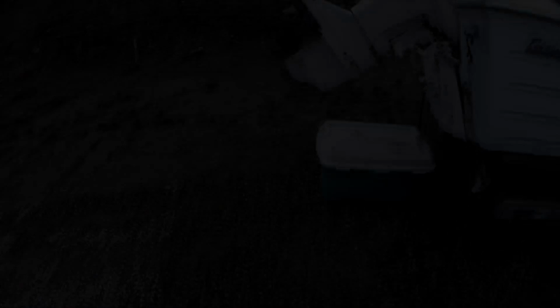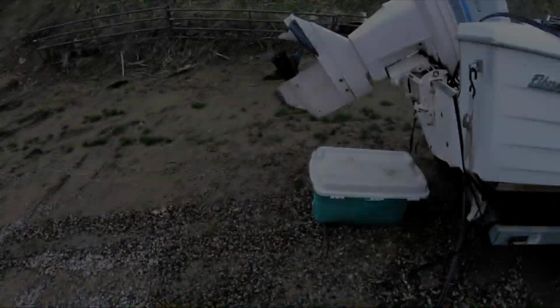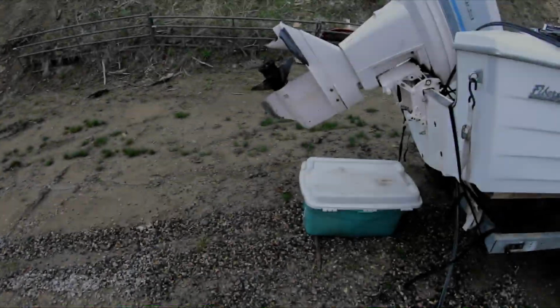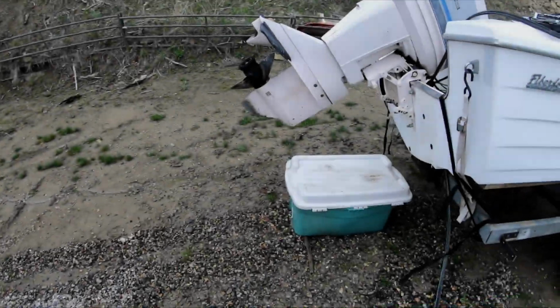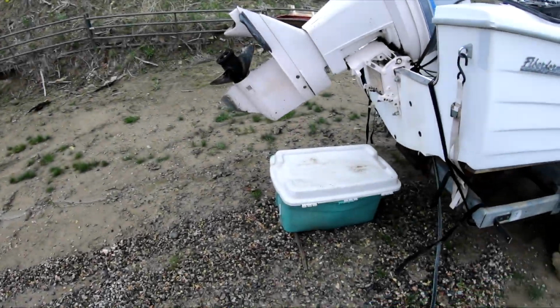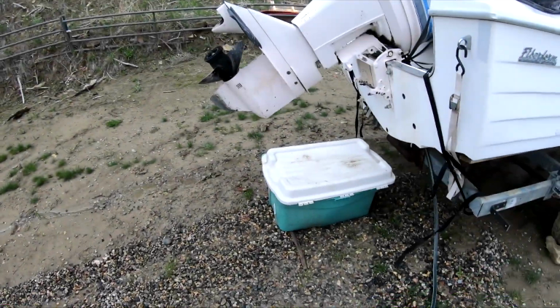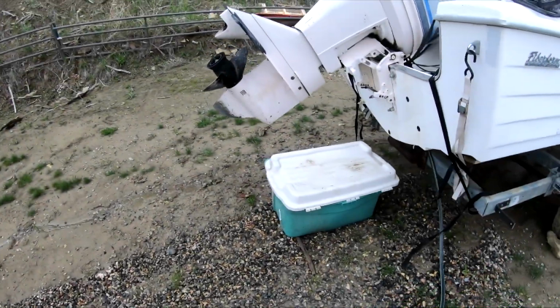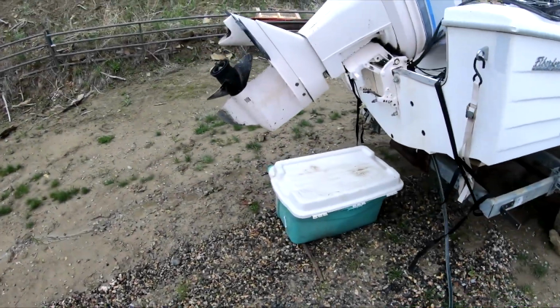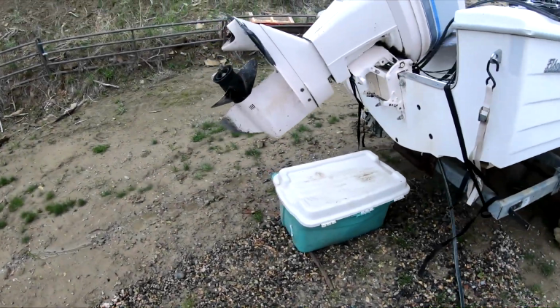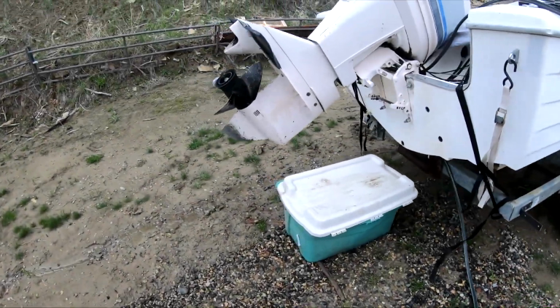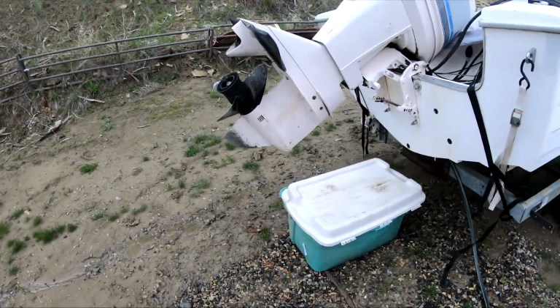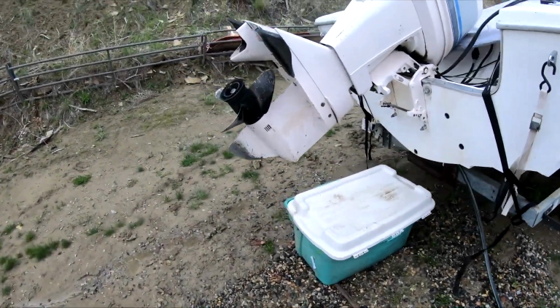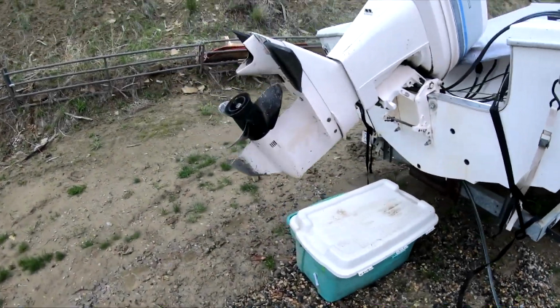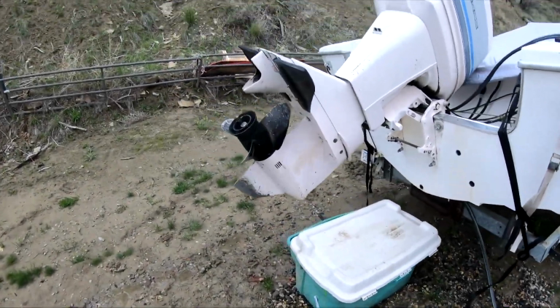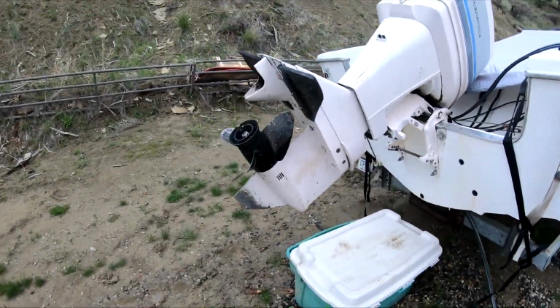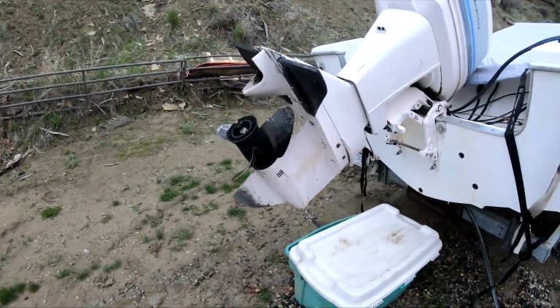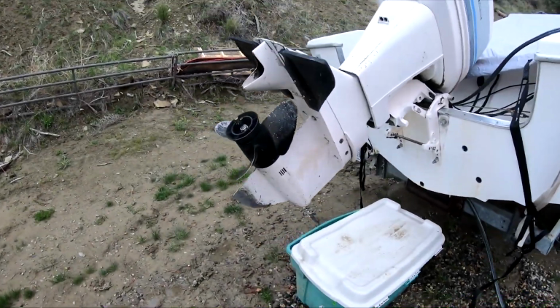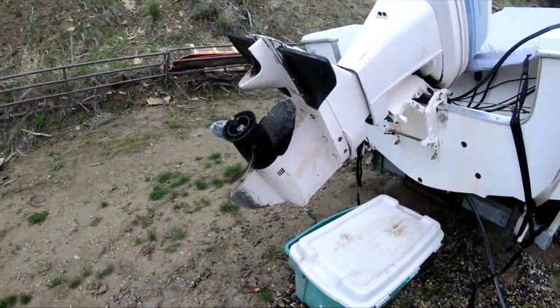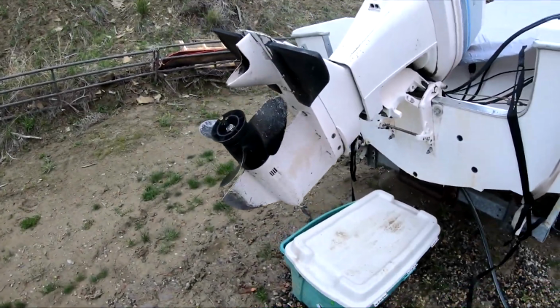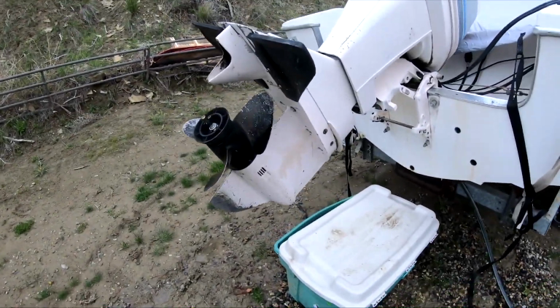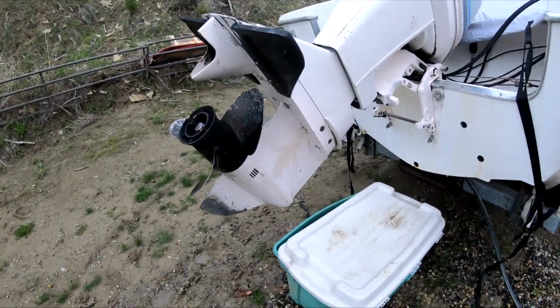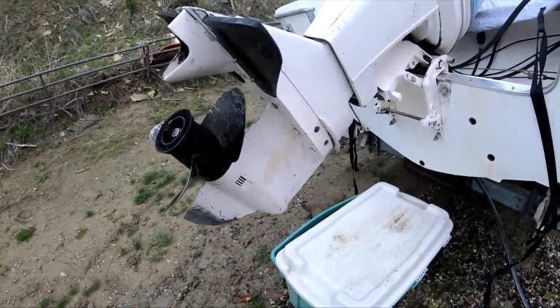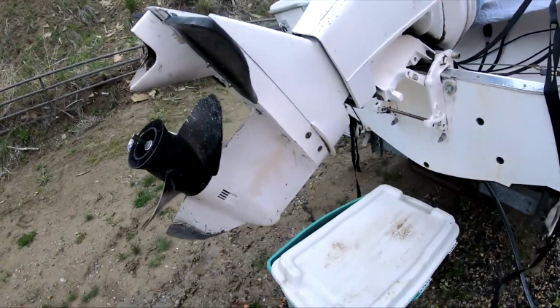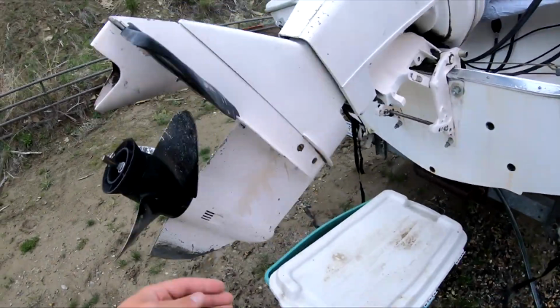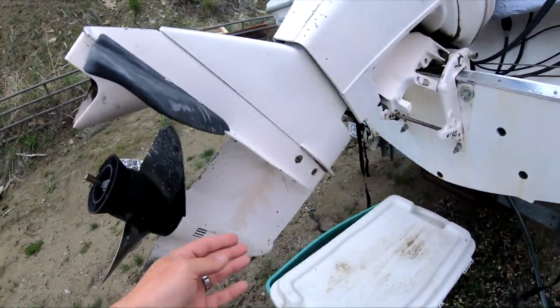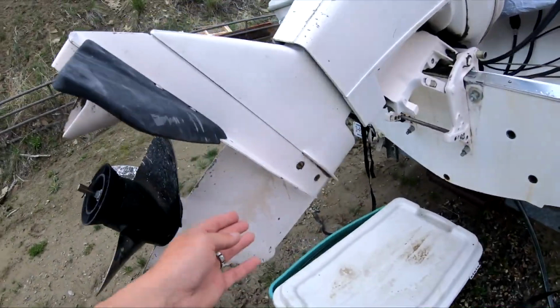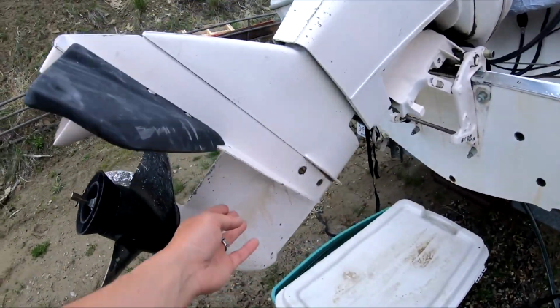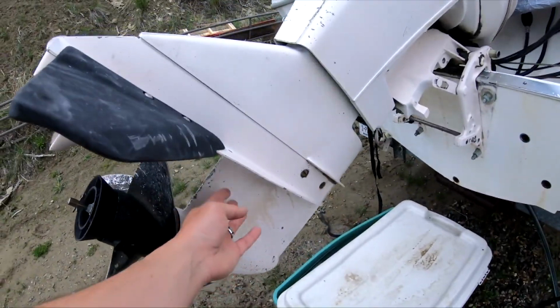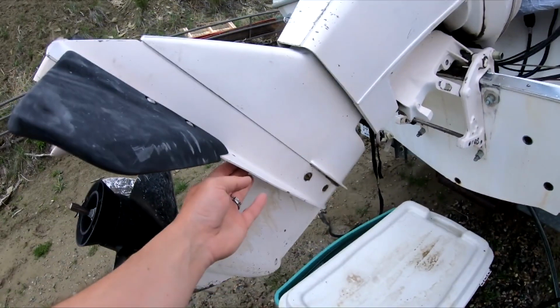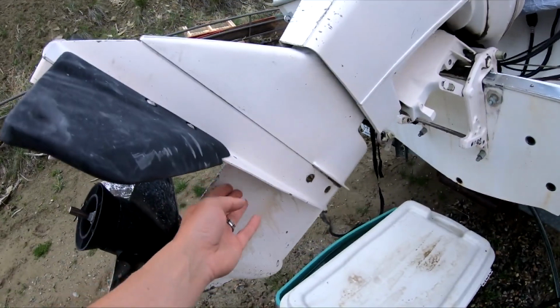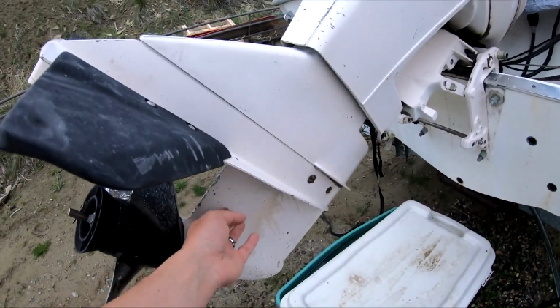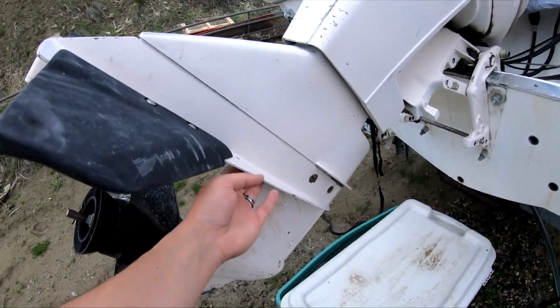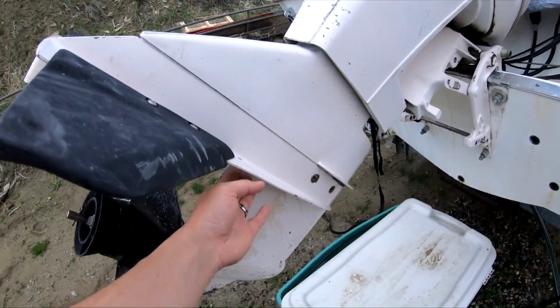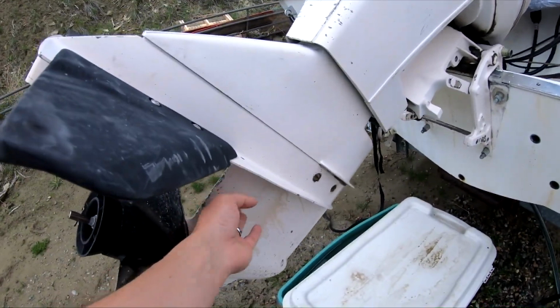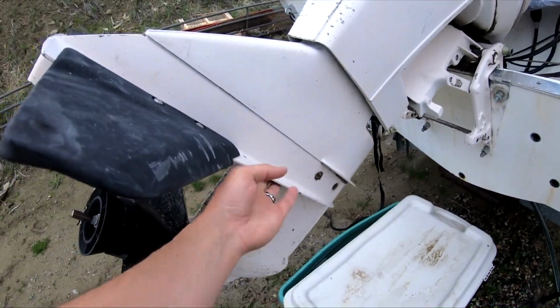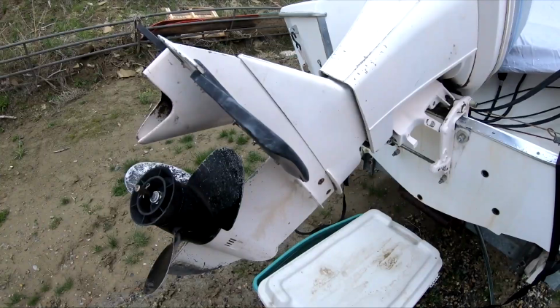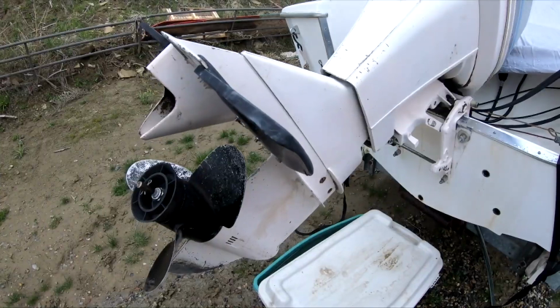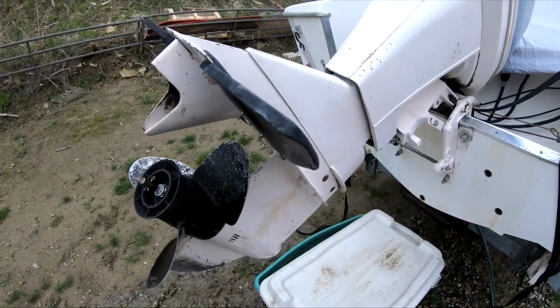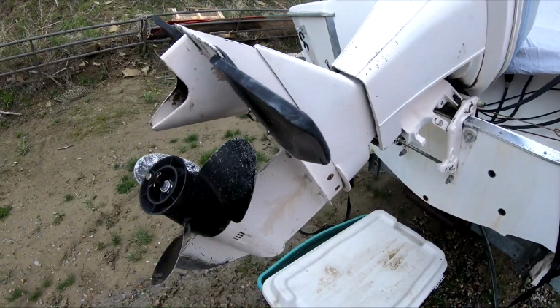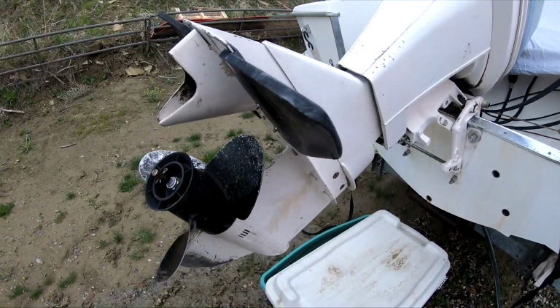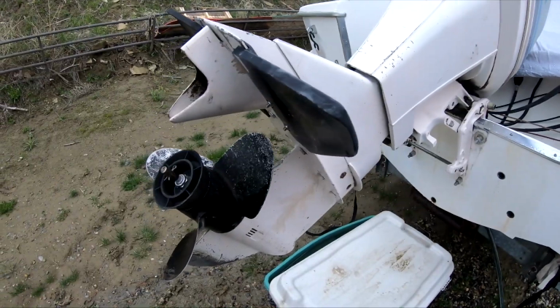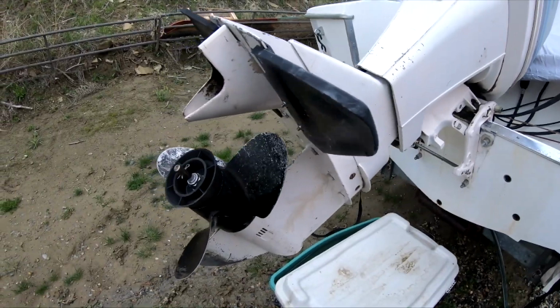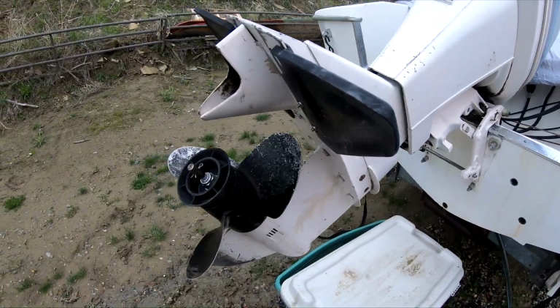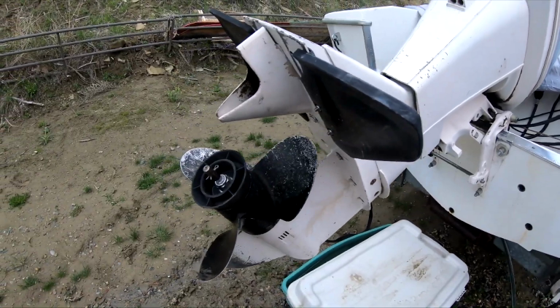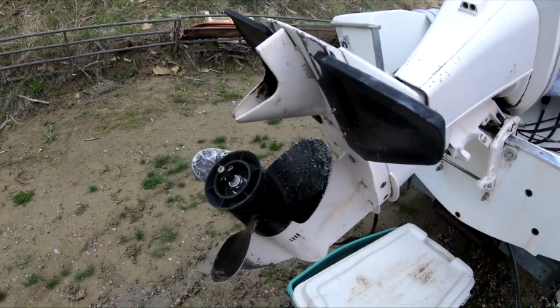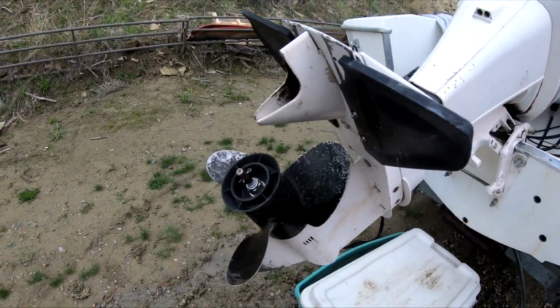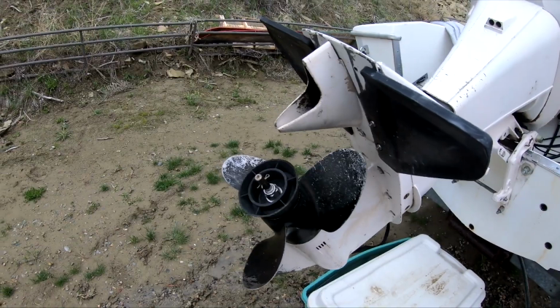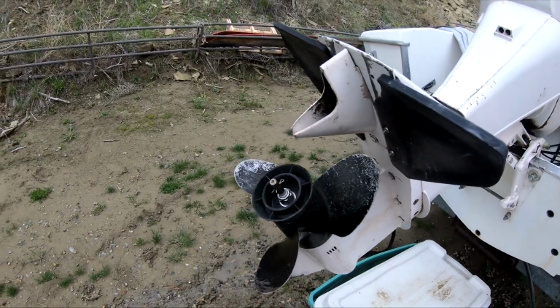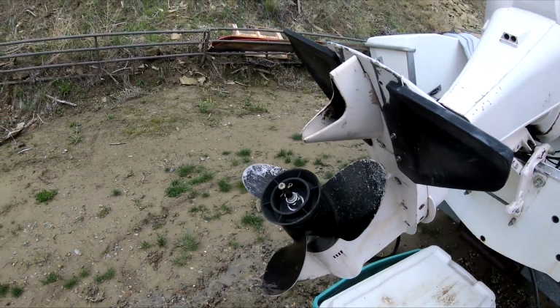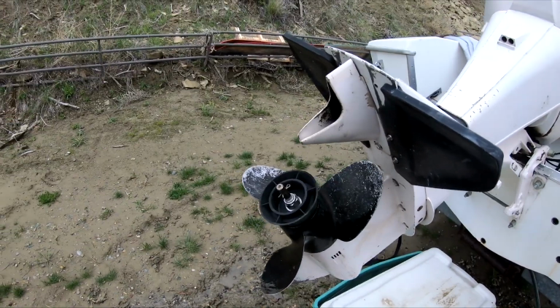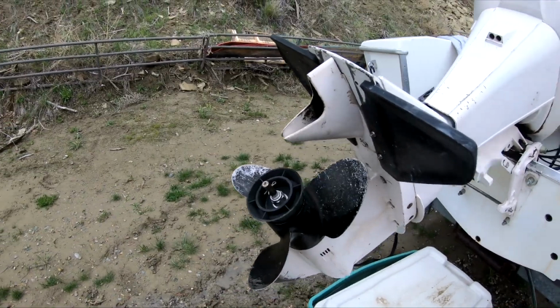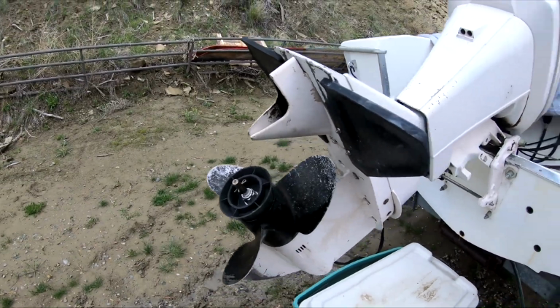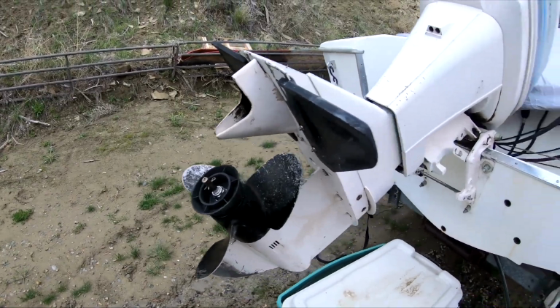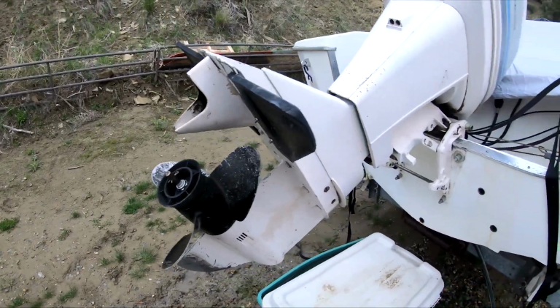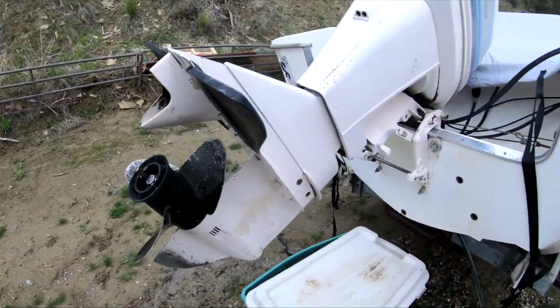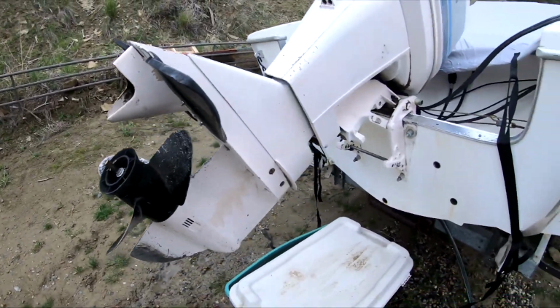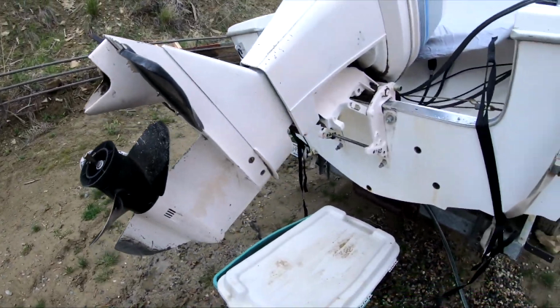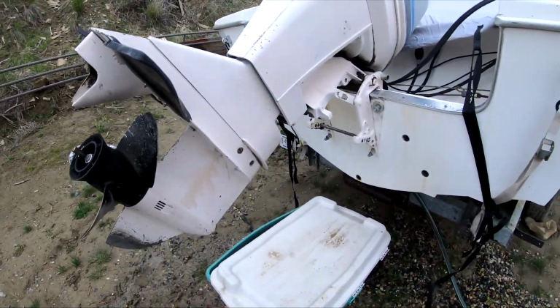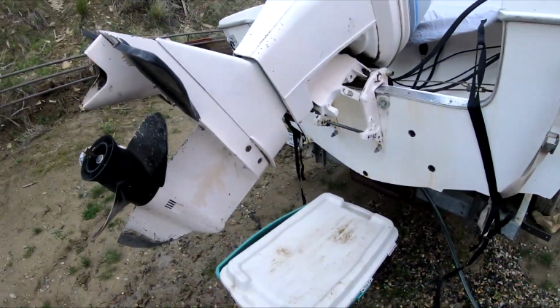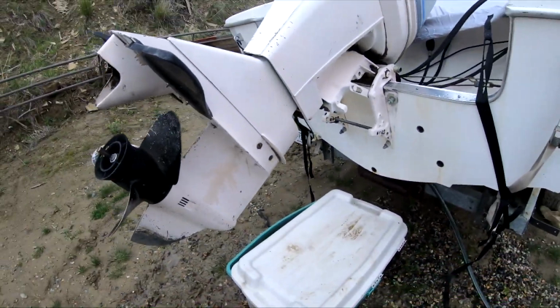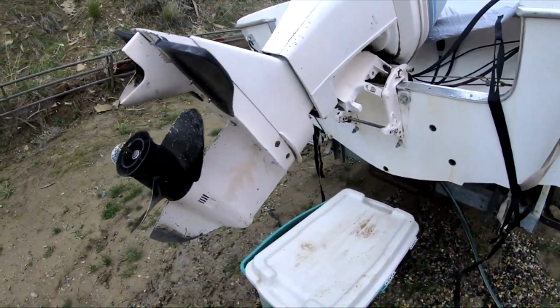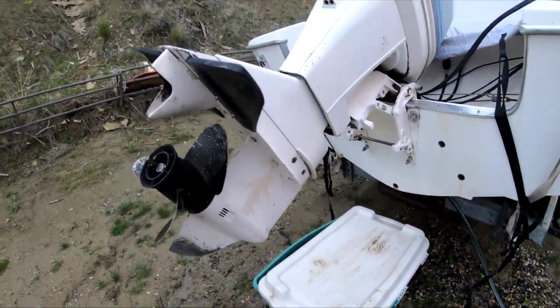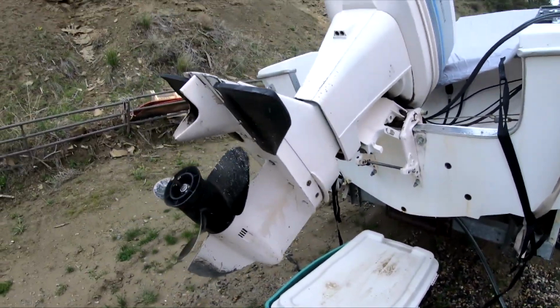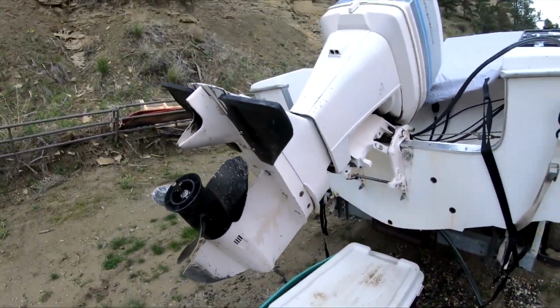So I've got to change the impeller, which means I've got to take off this lower unit. Didn't really want to do that, but here we go.